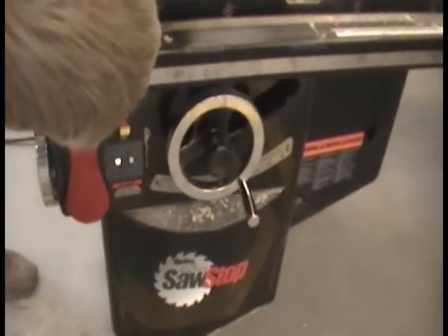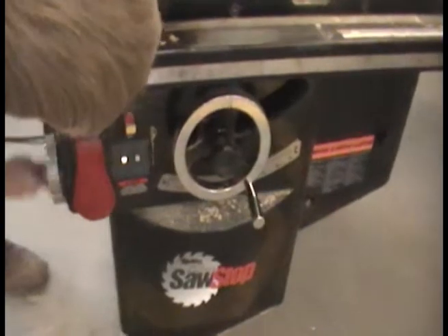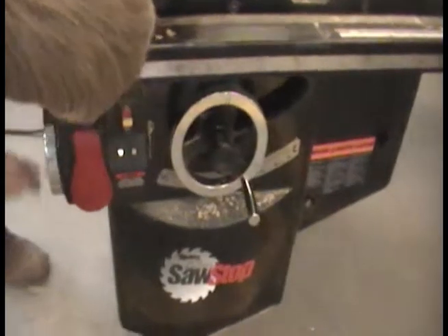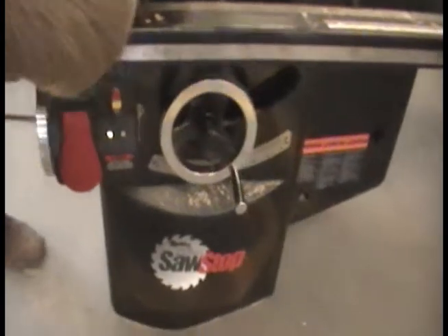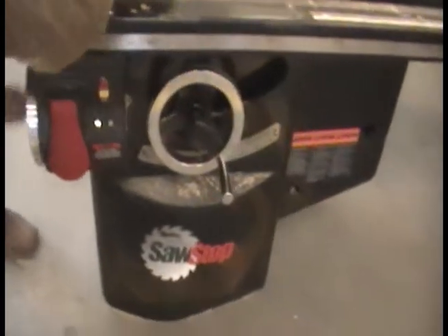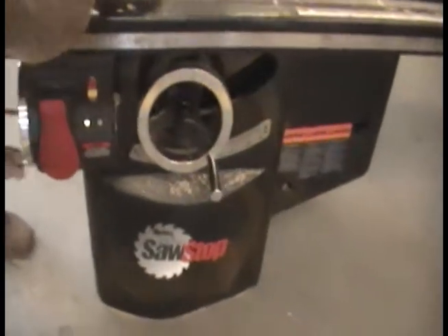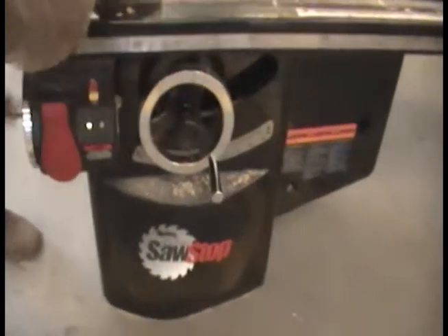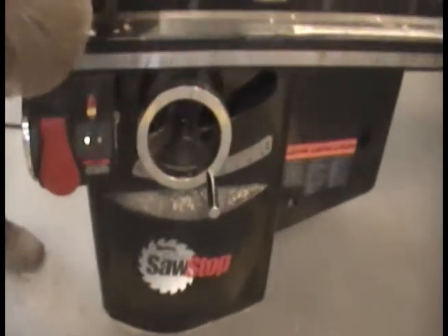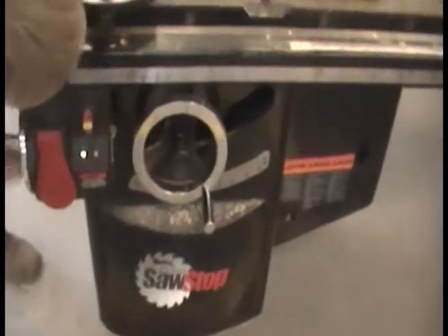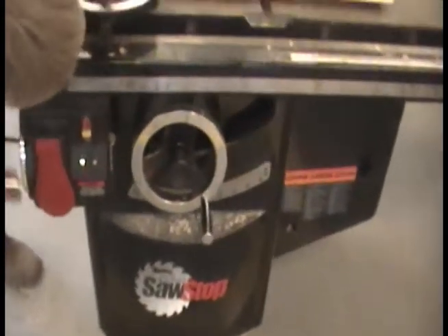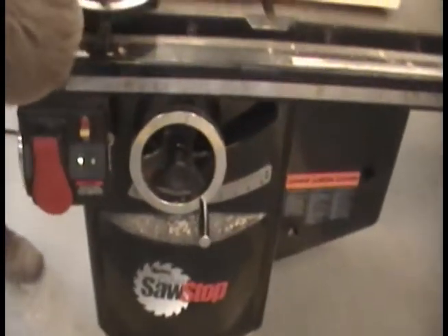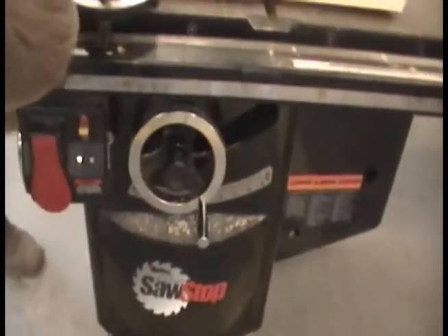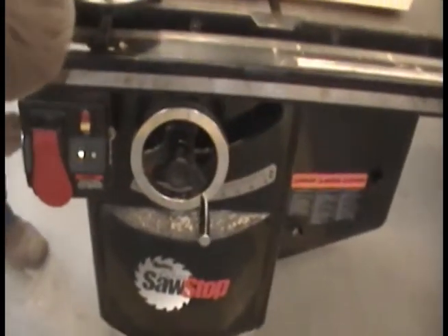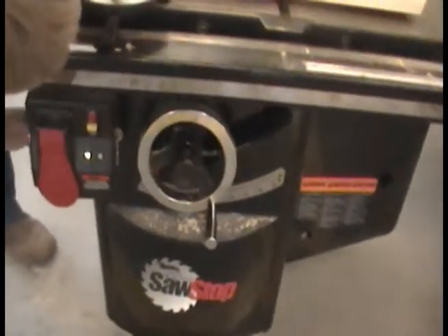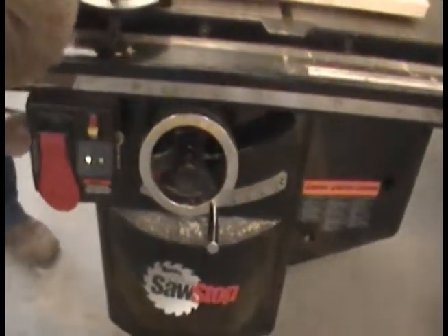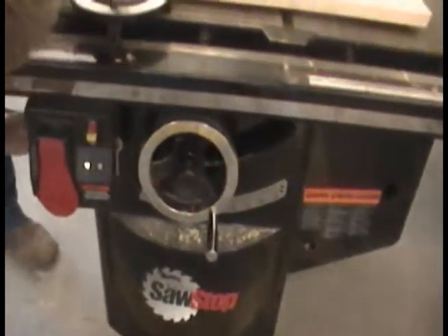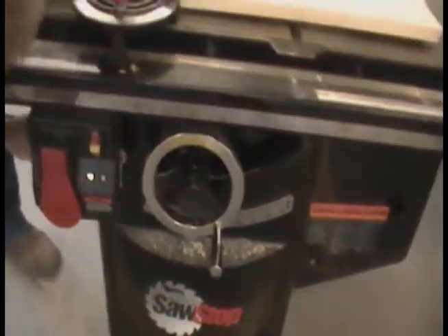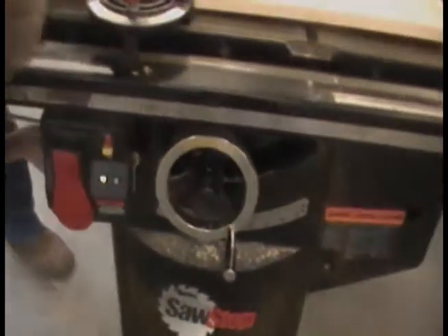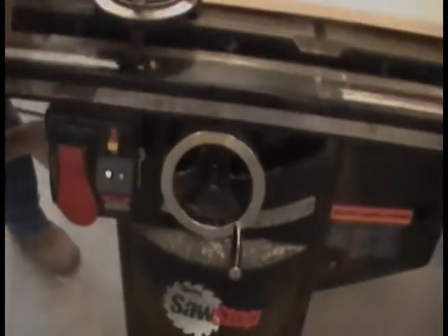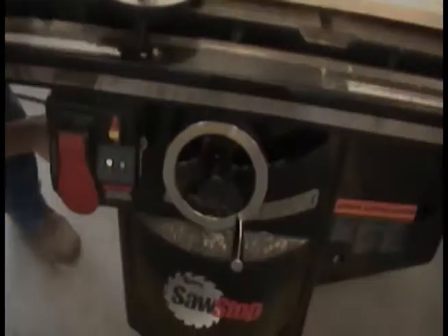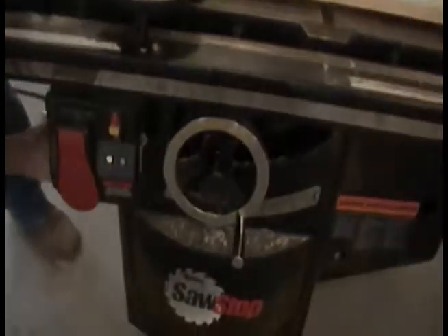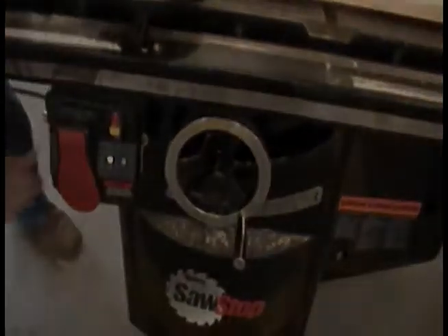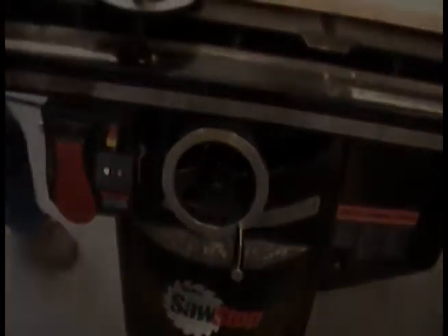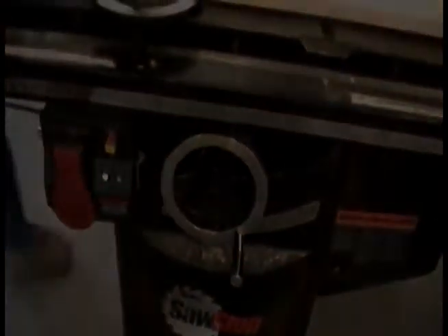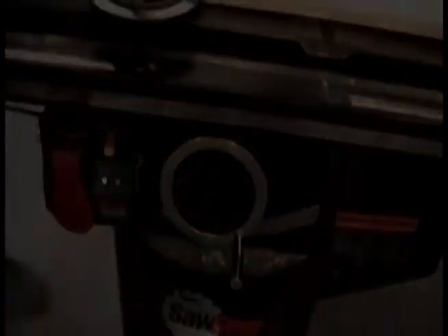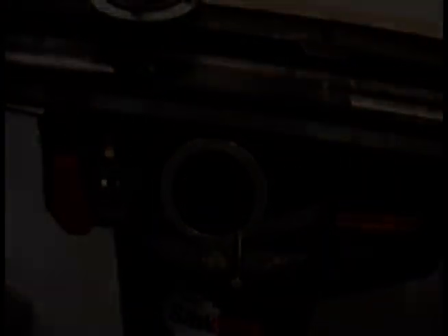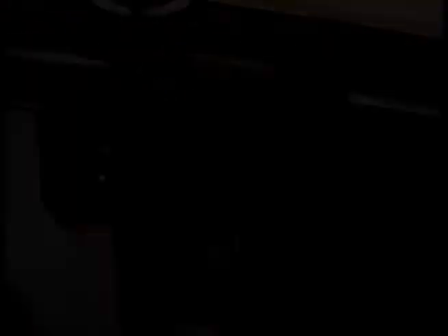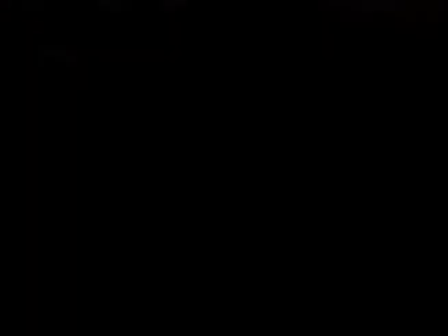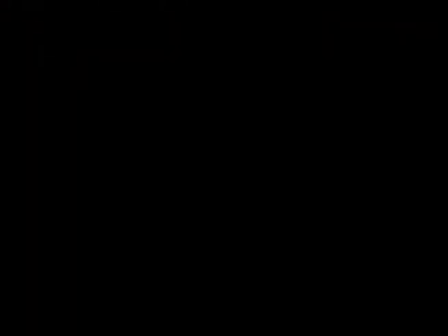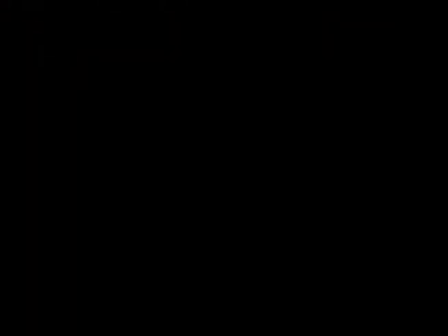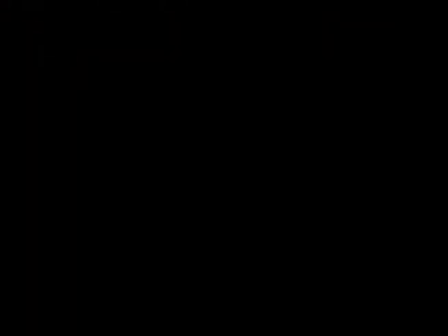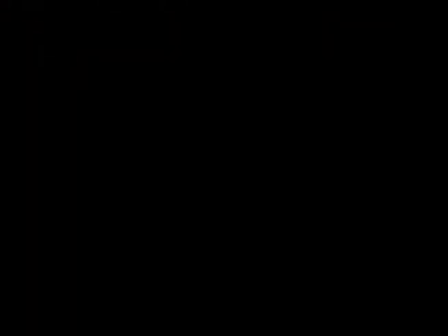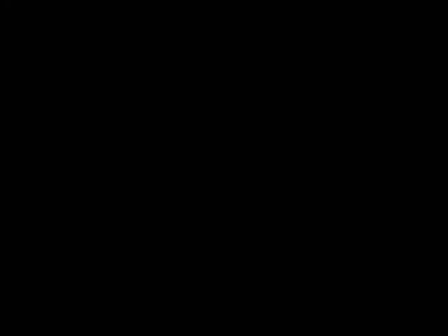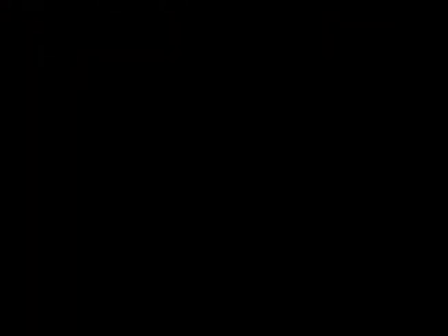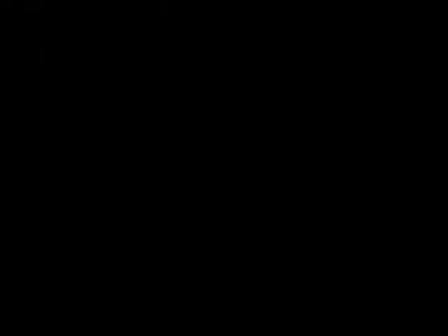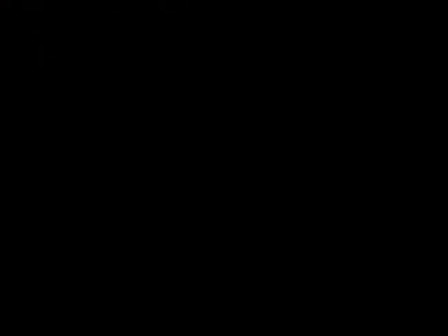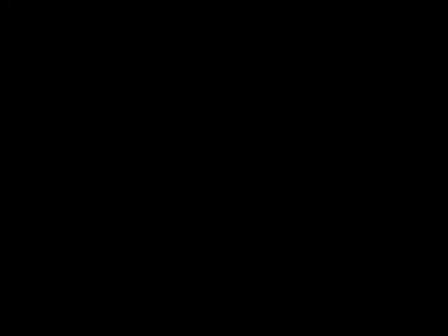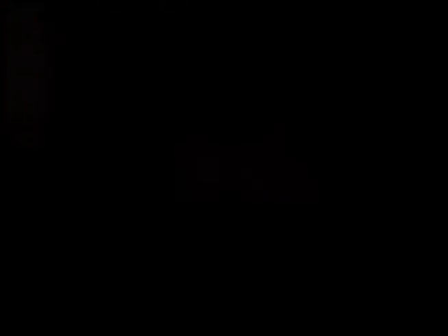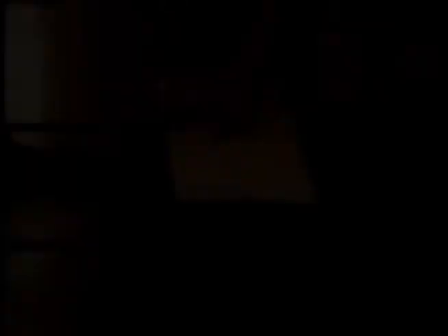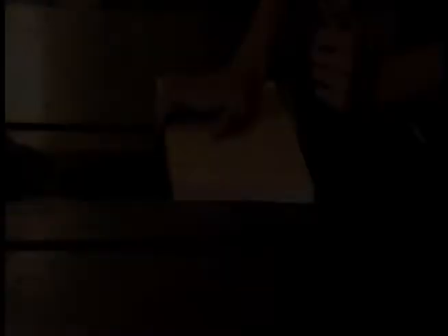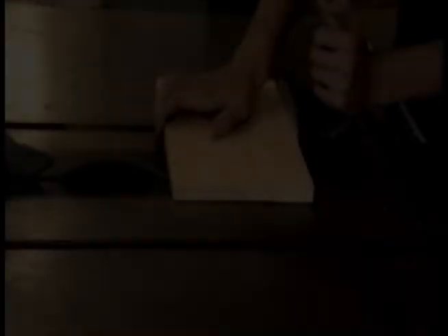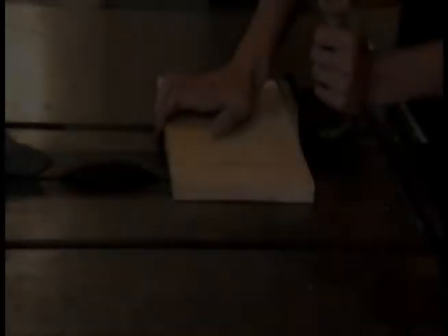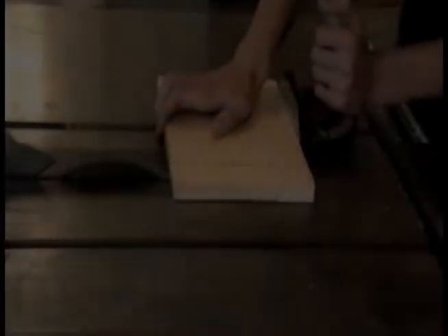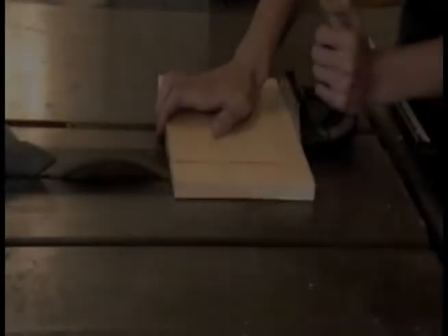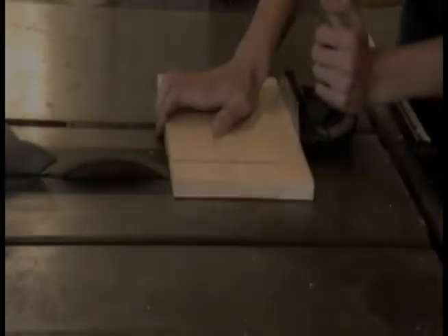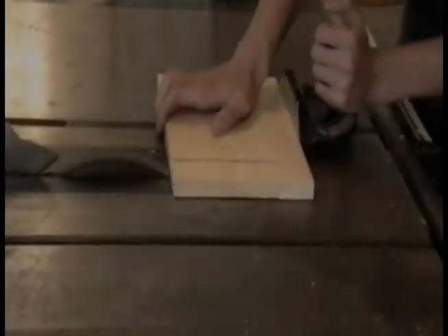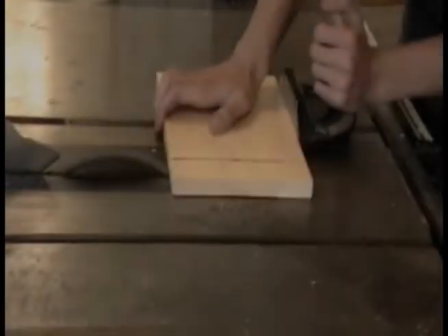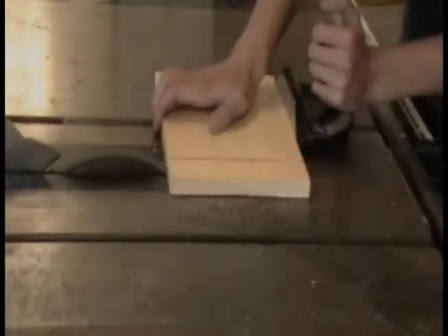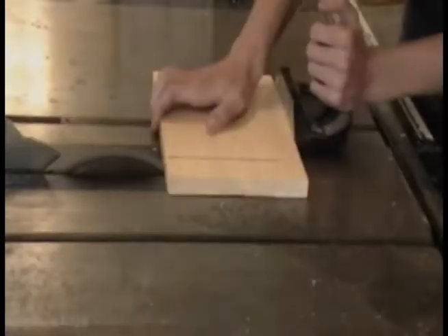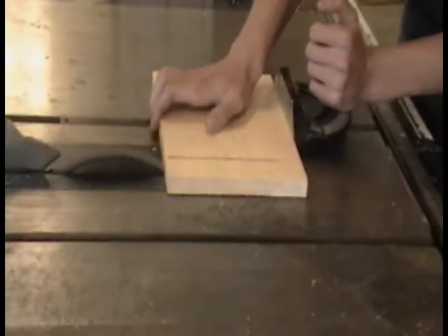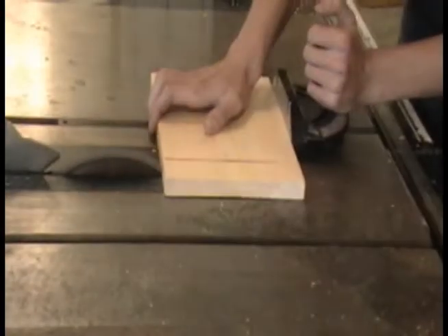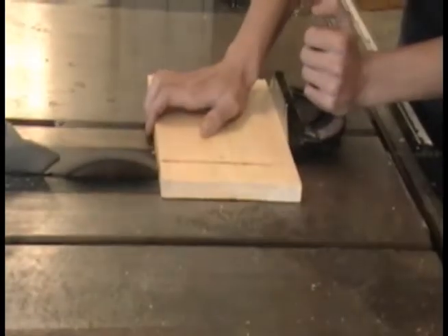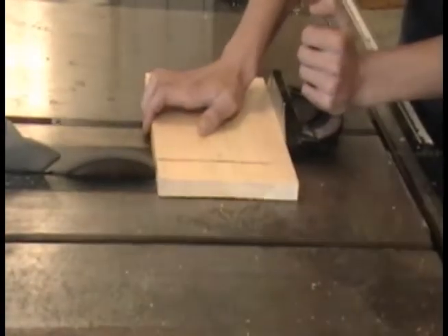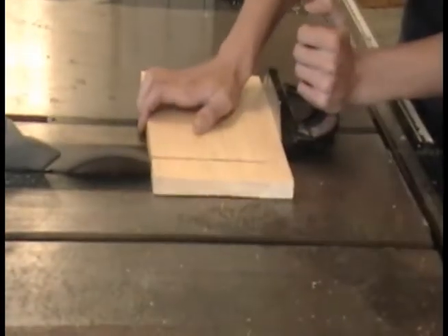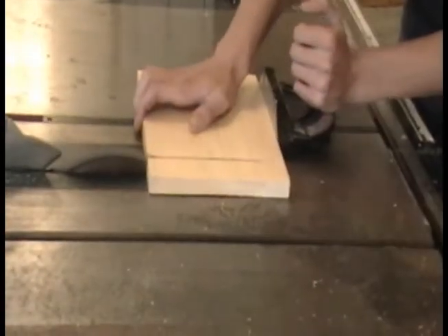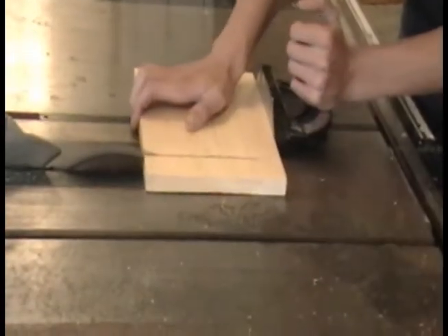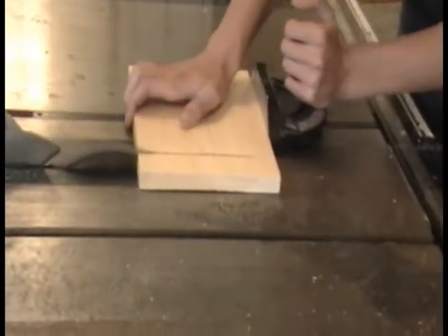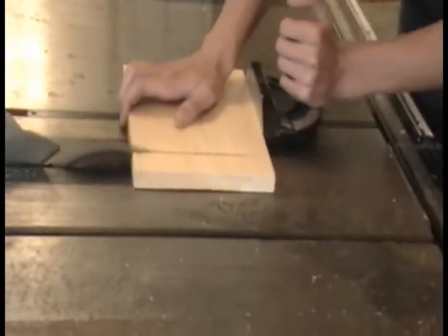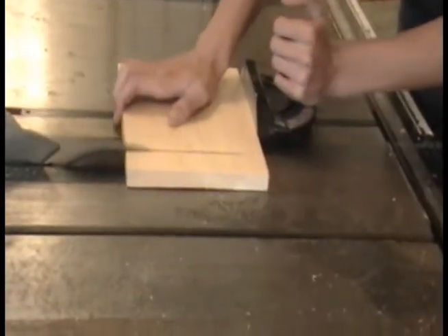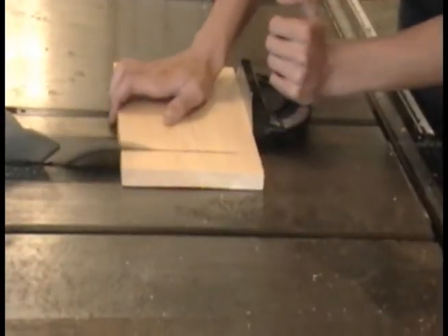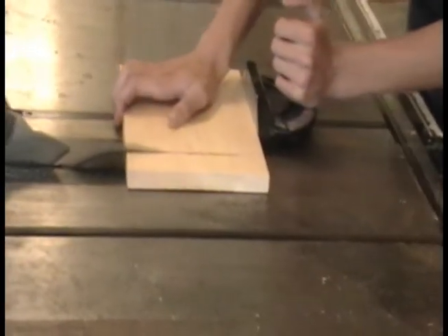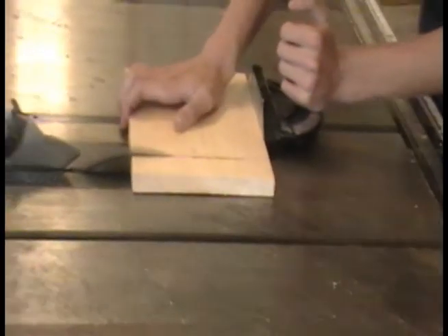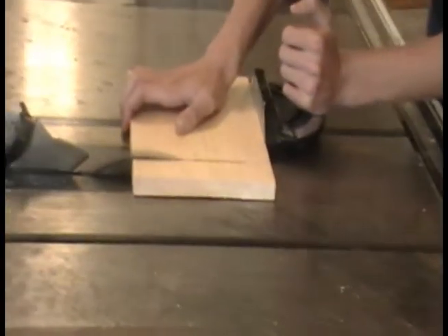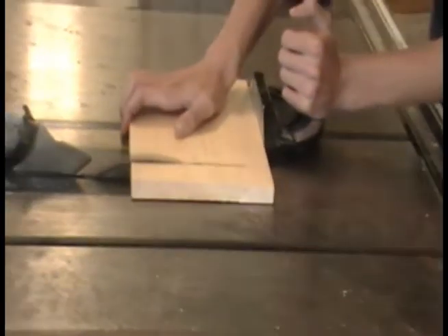Adjust the angle measure on the table saw to 15 degrees. Cut along the lines drawn earlier on the front and back boards.